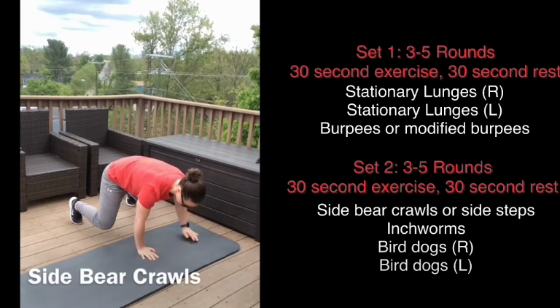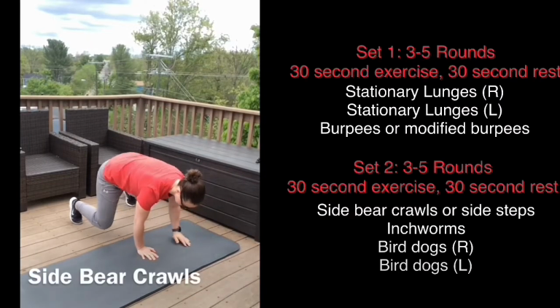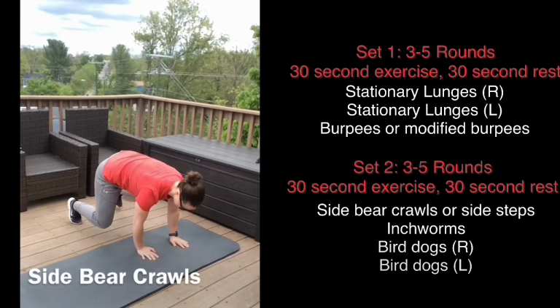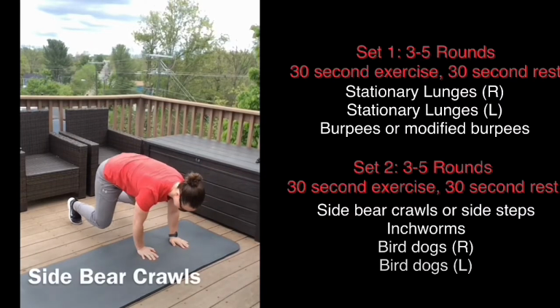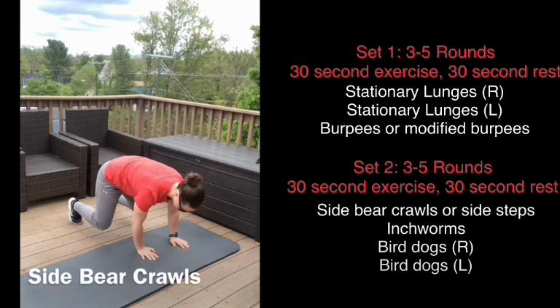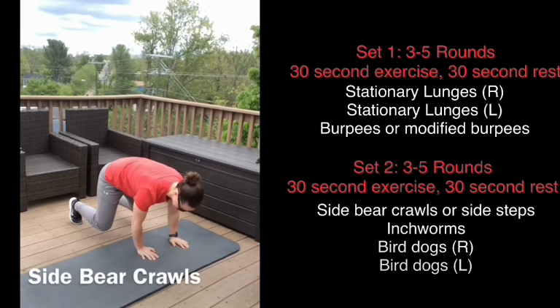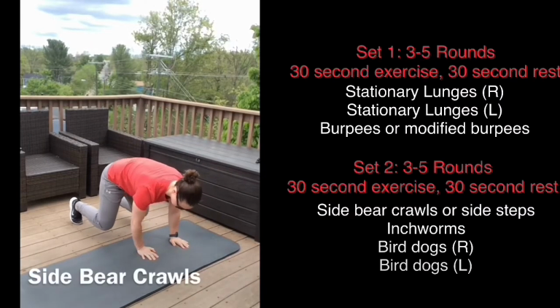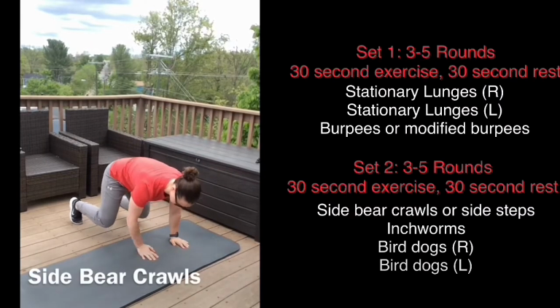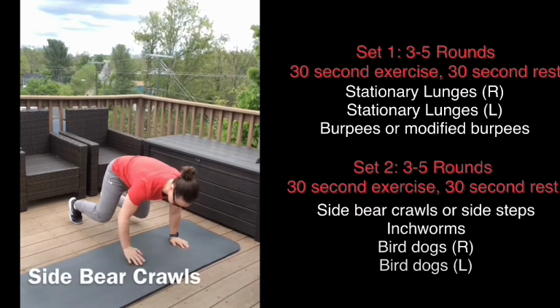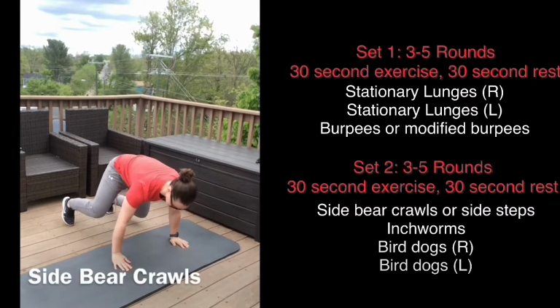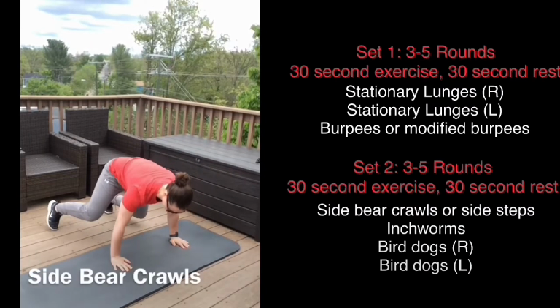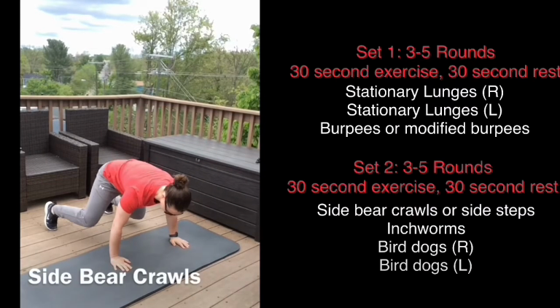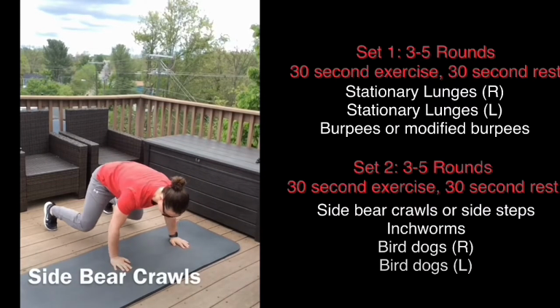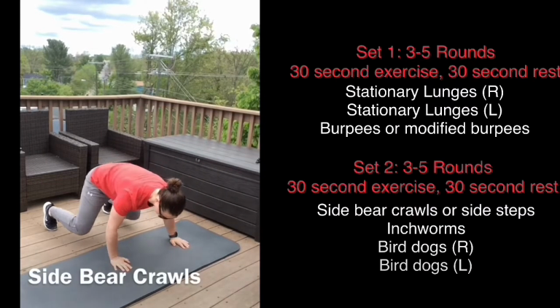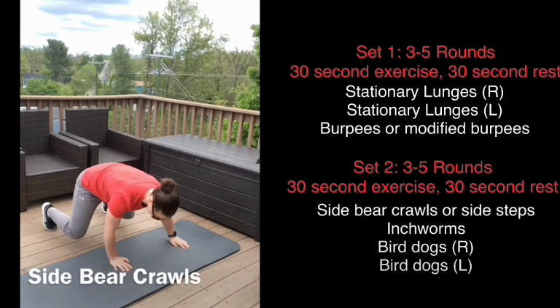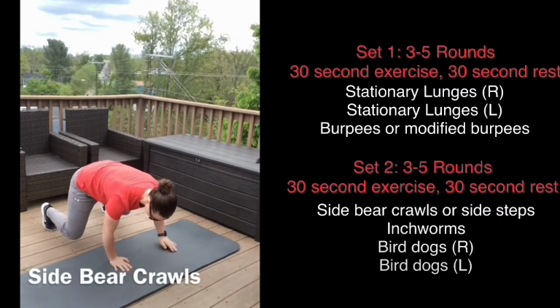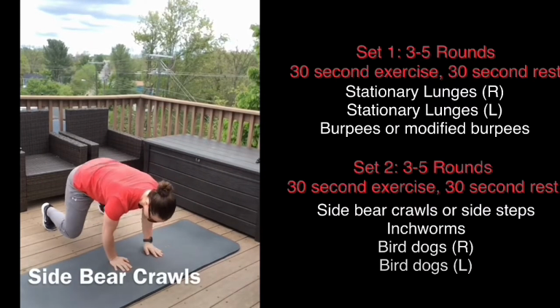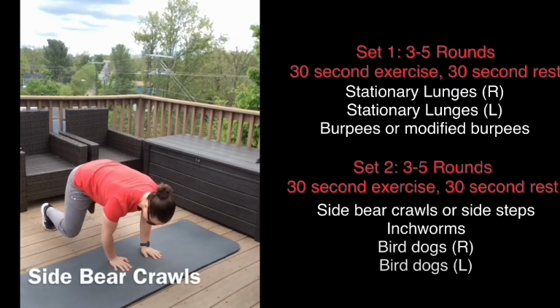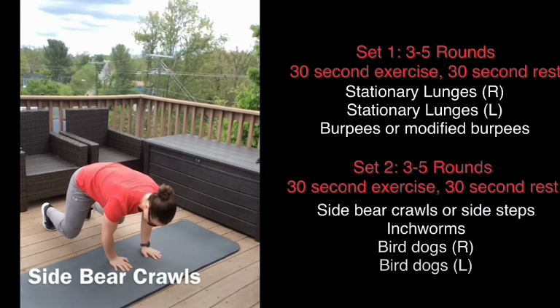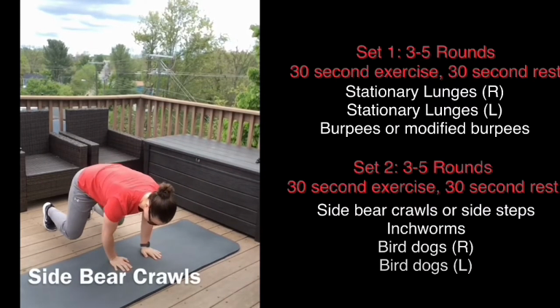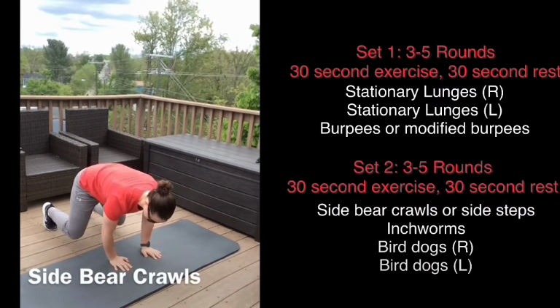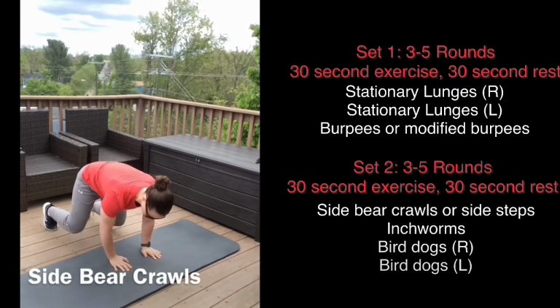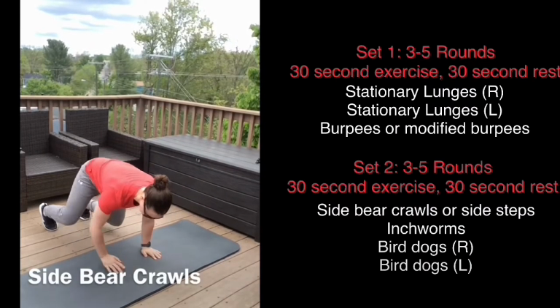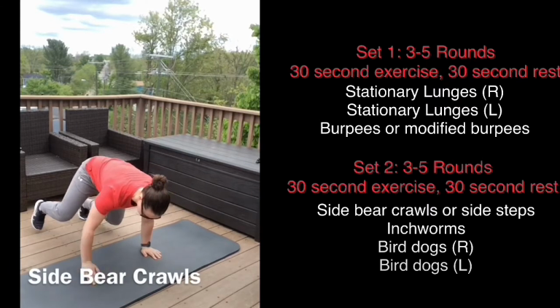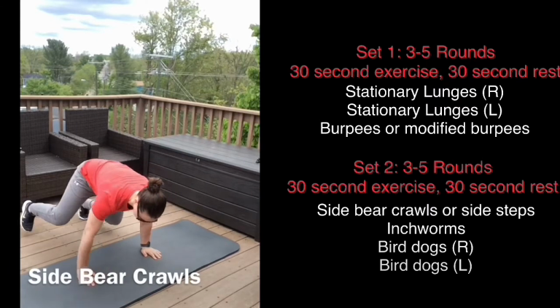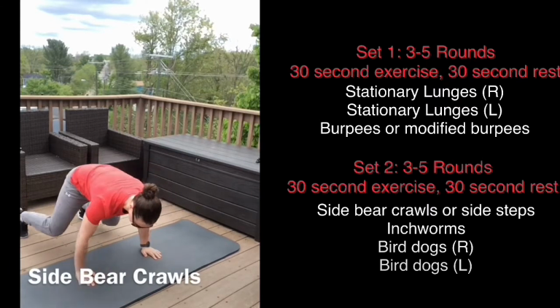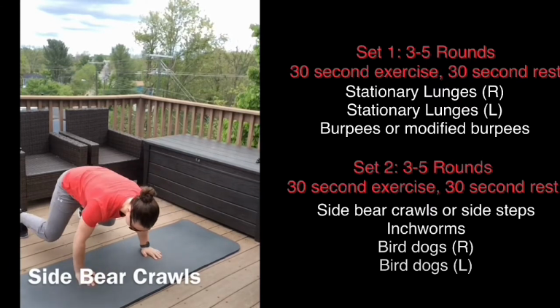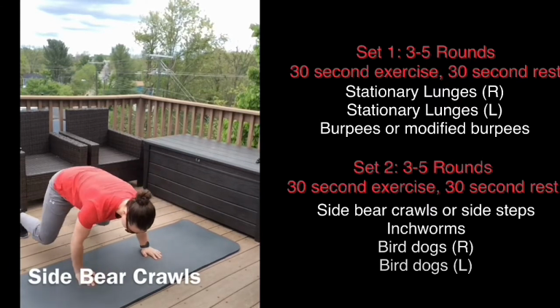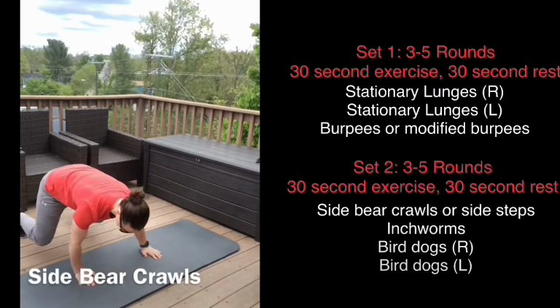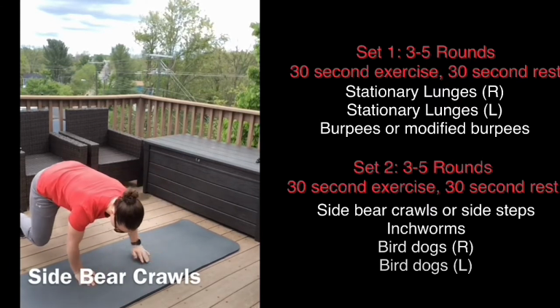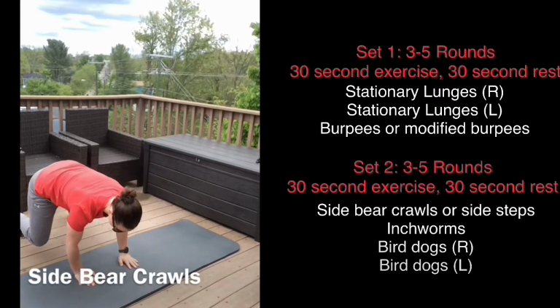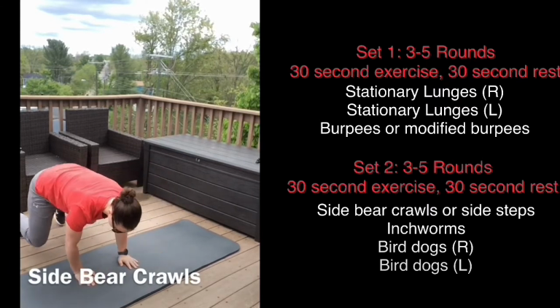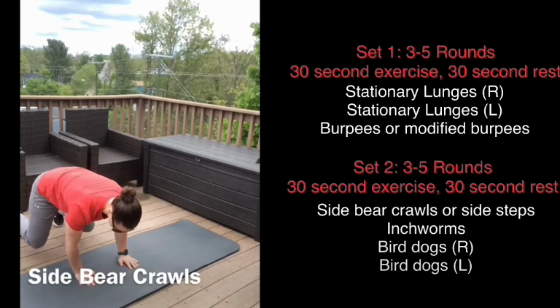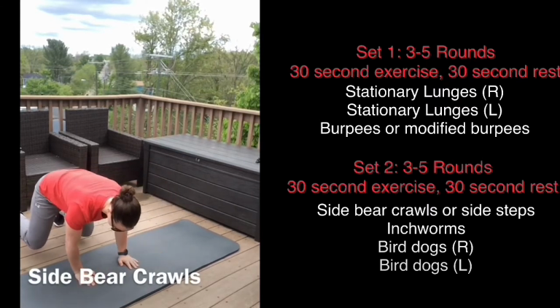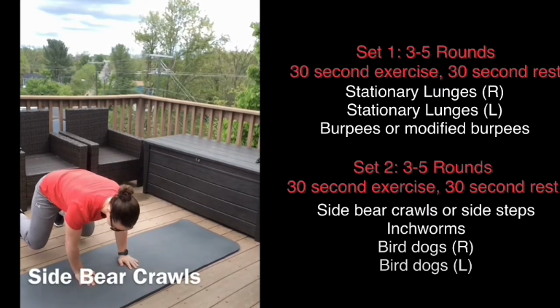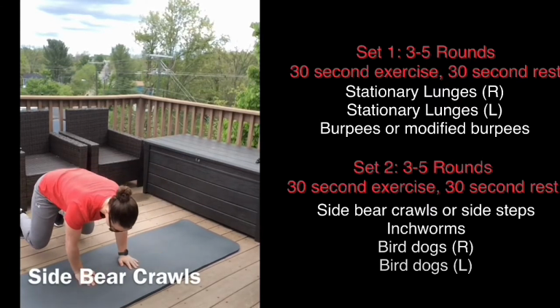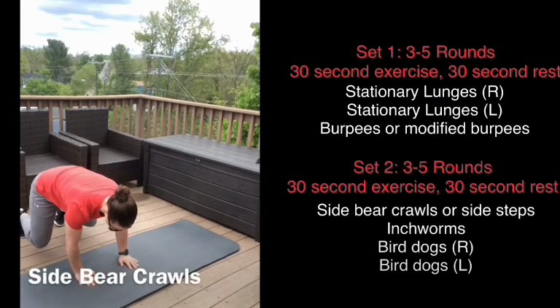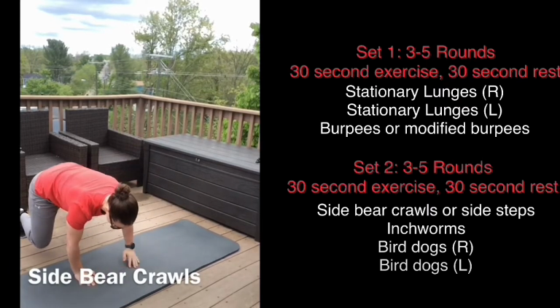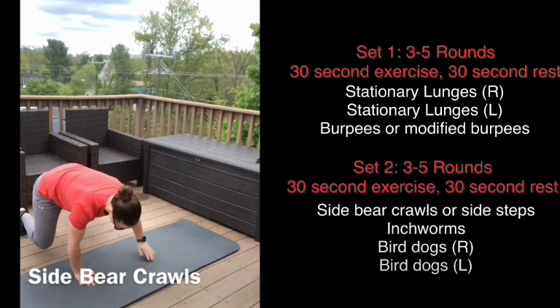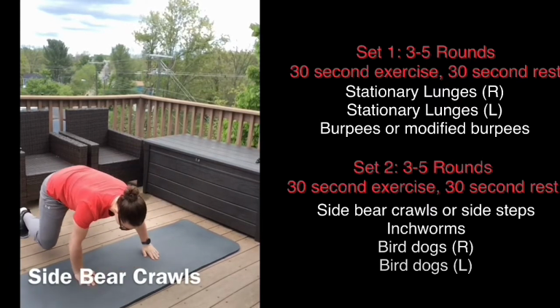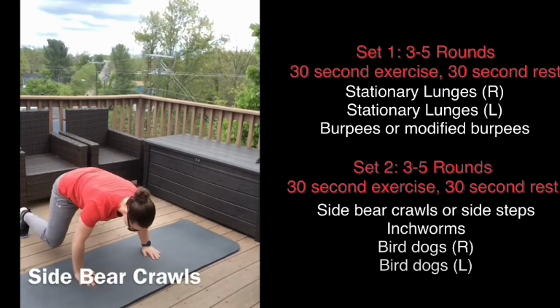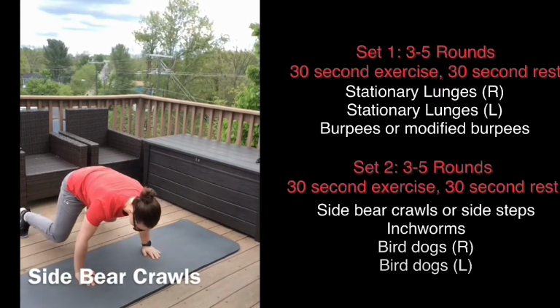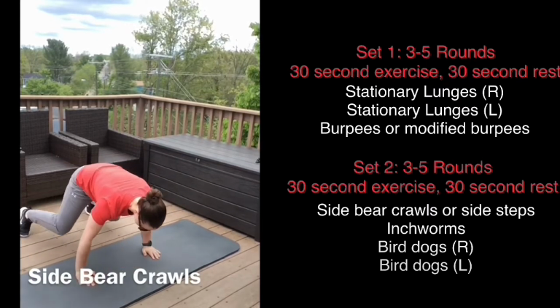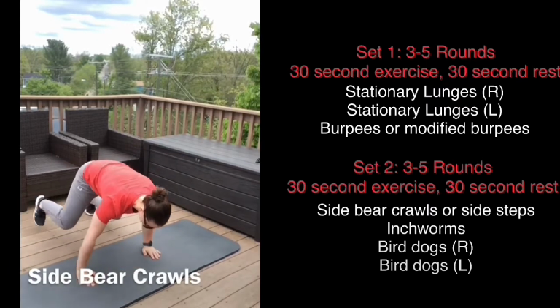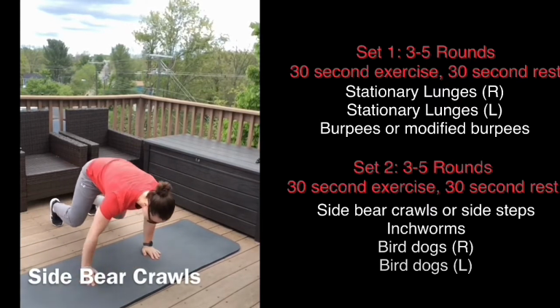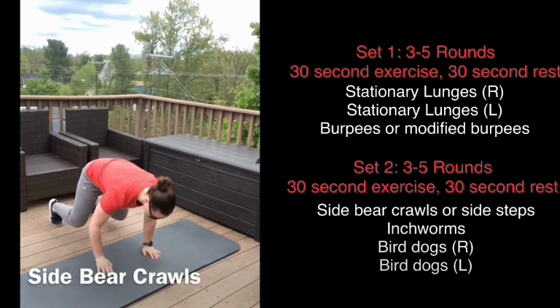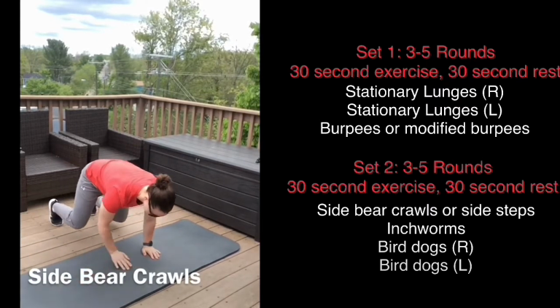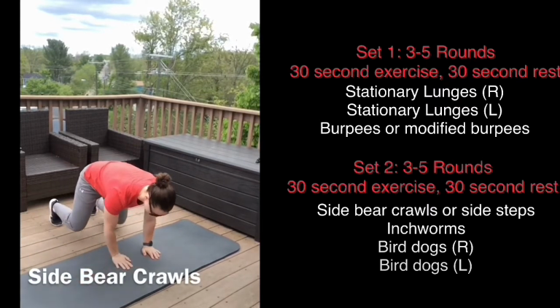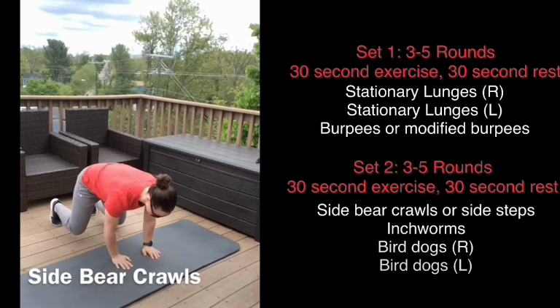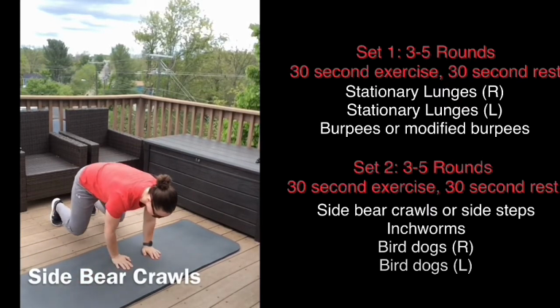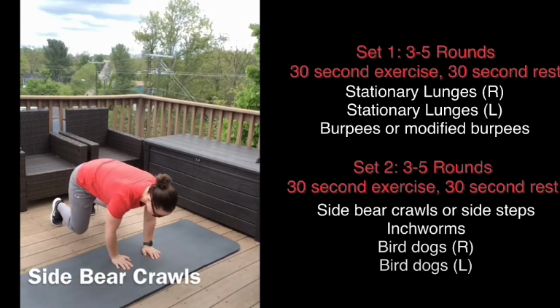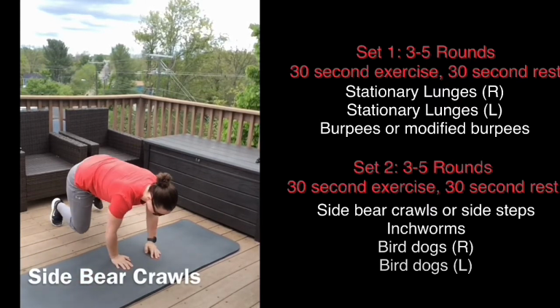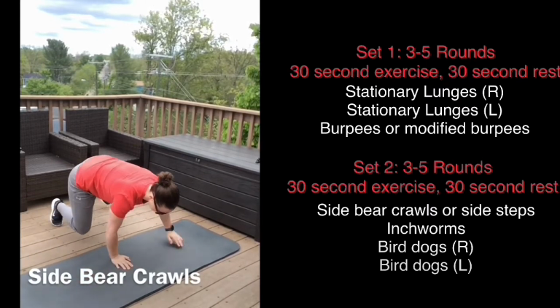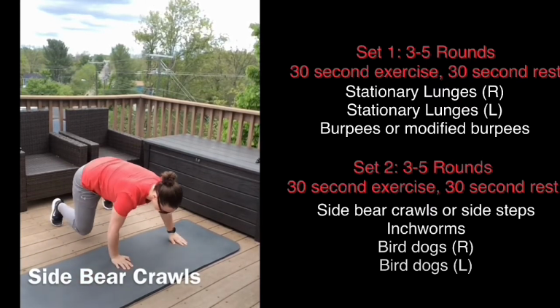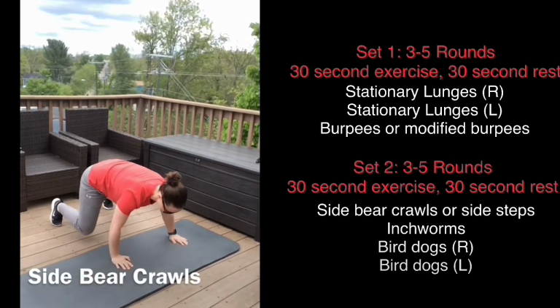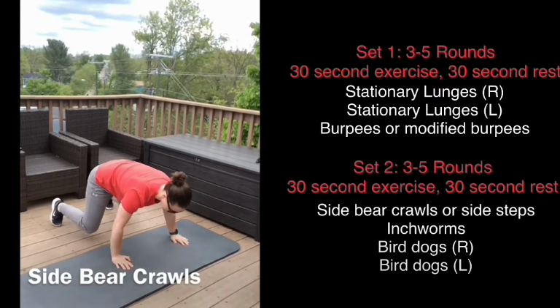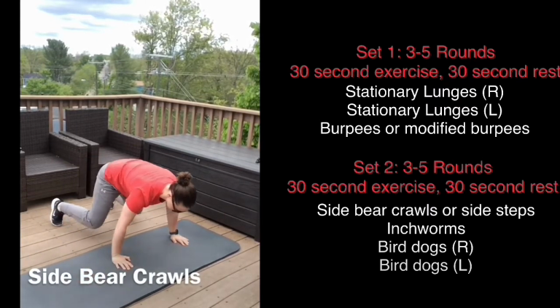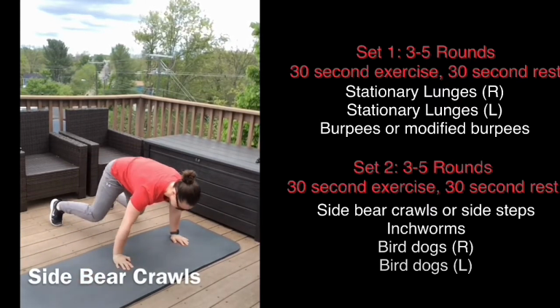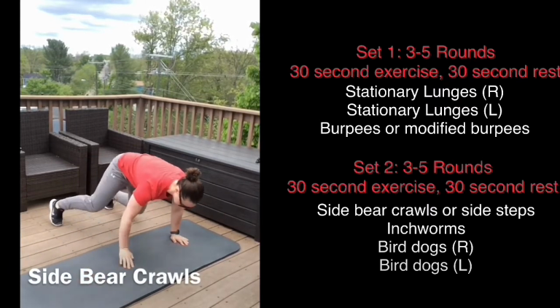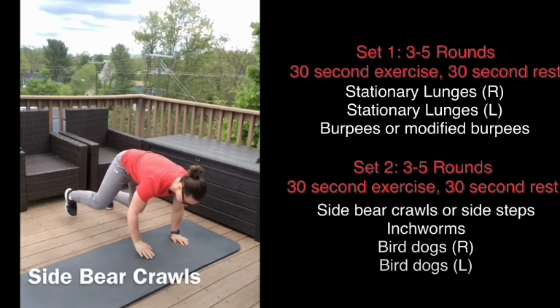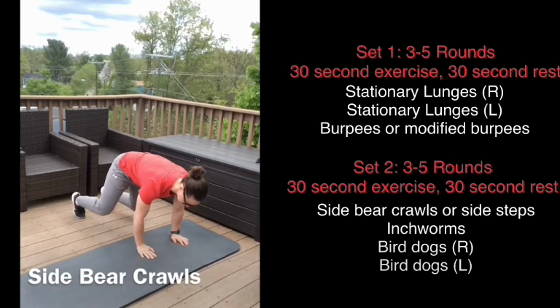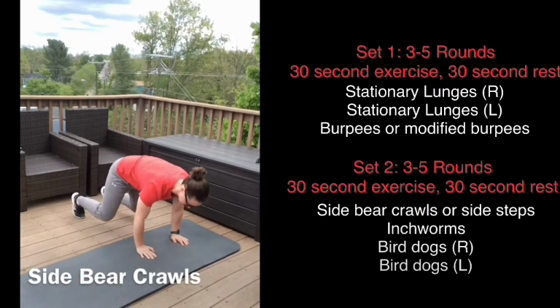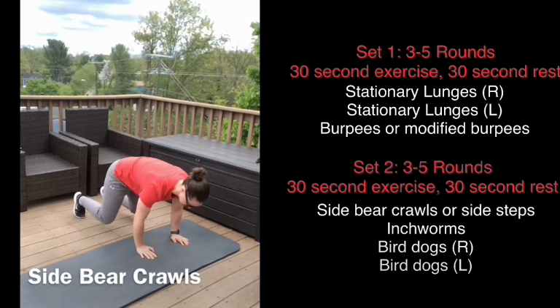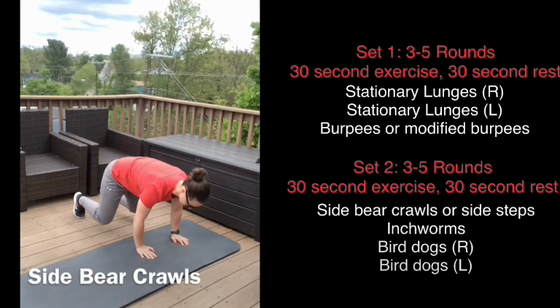These side bear crawls are a pretty advanced move, so if you're not comfortable with them yet you can opt out and do sidesteps instead.